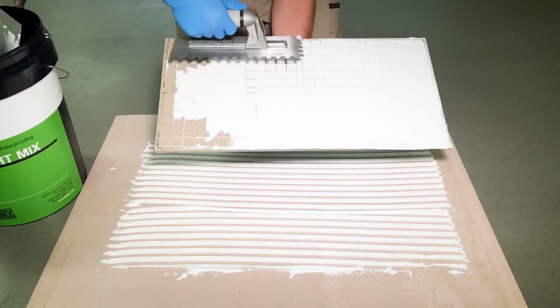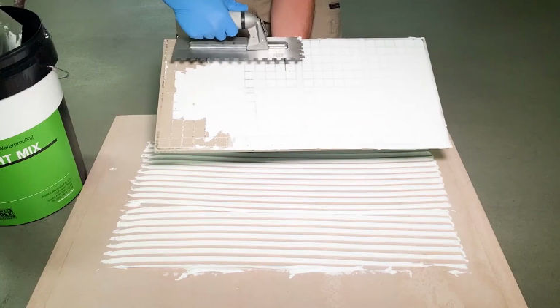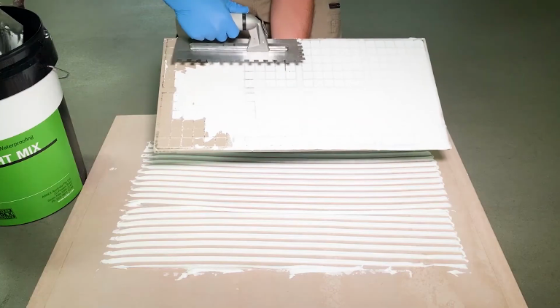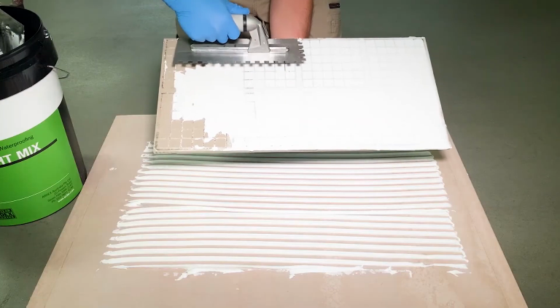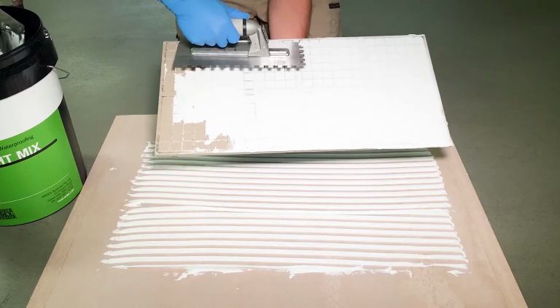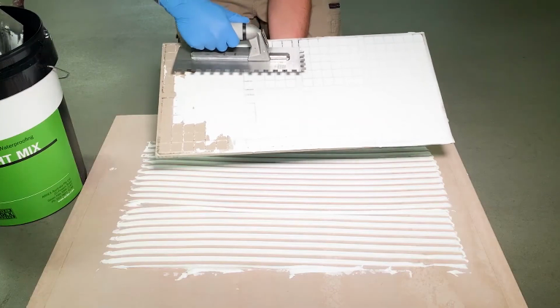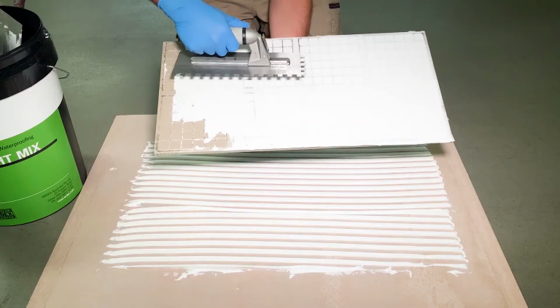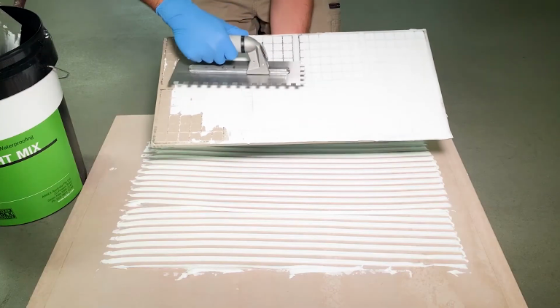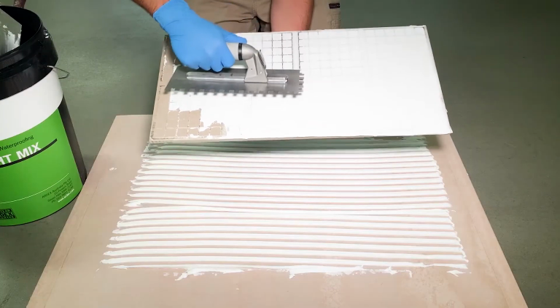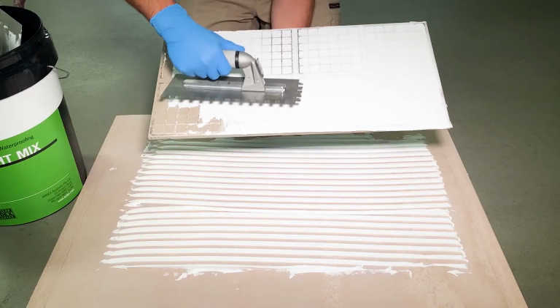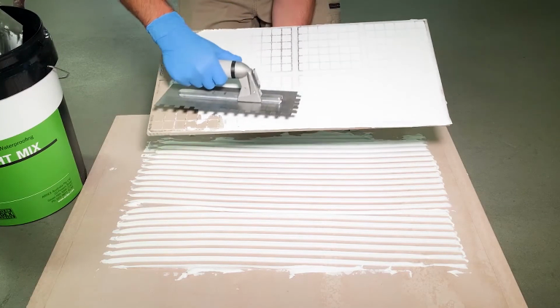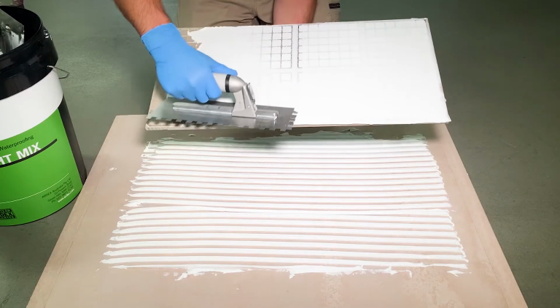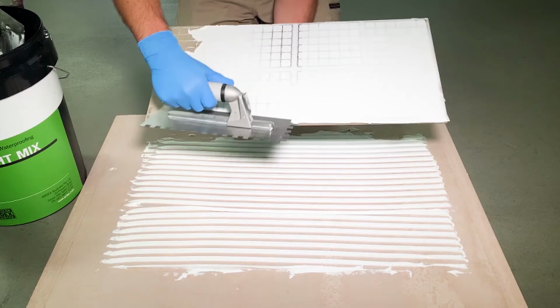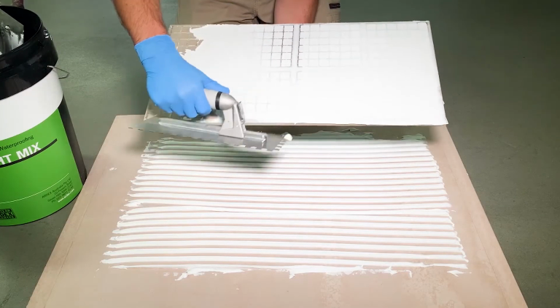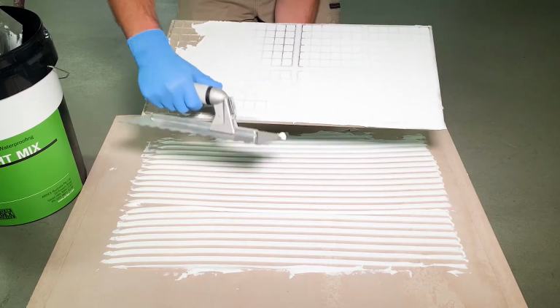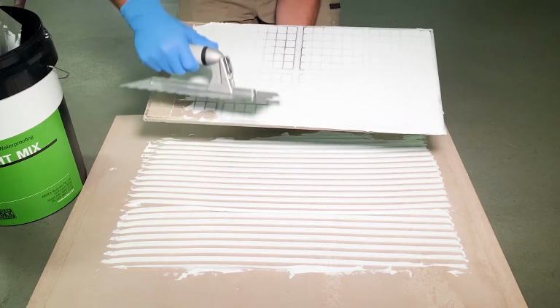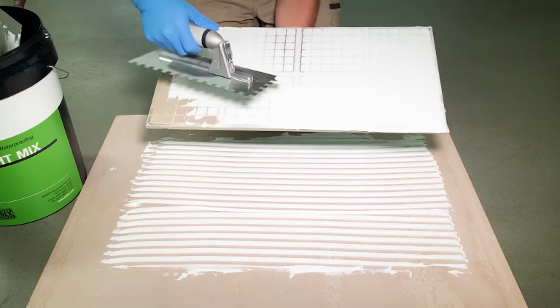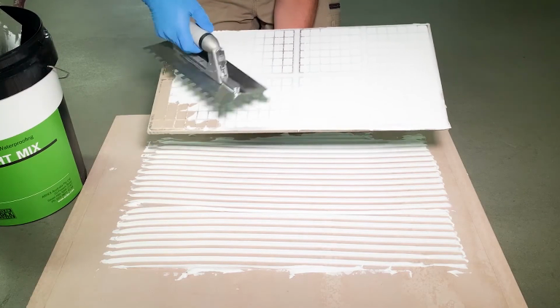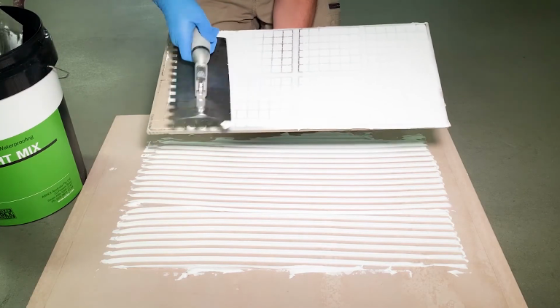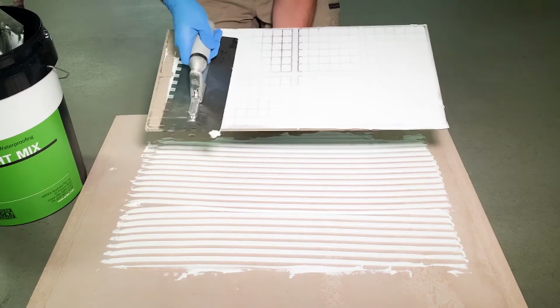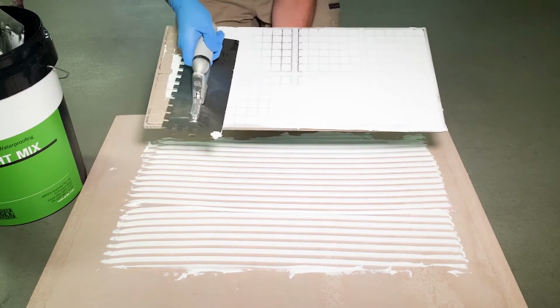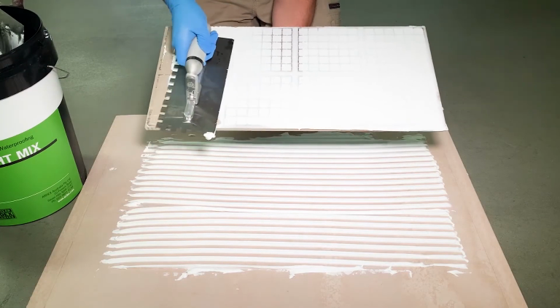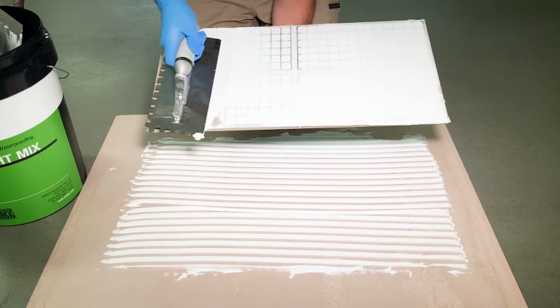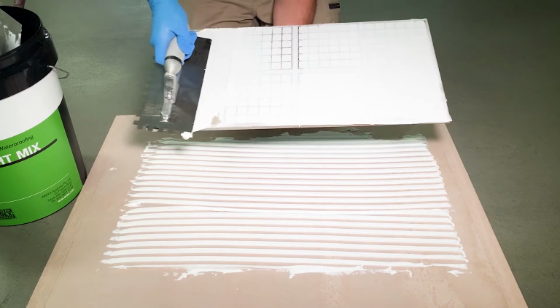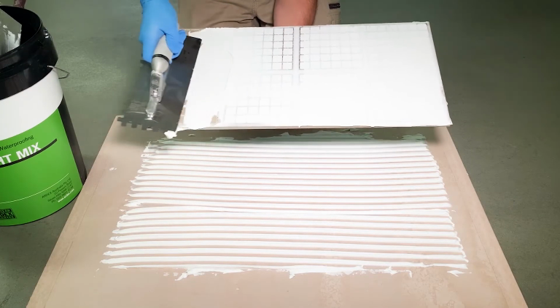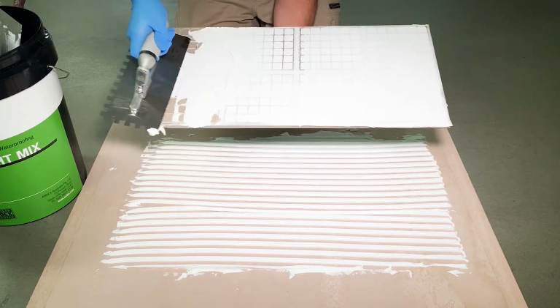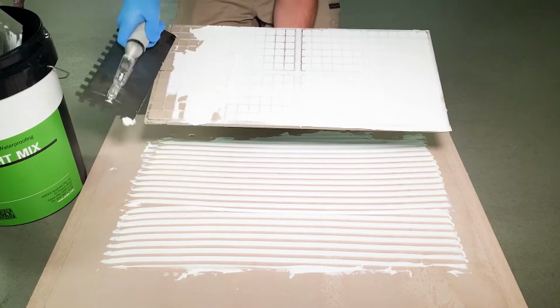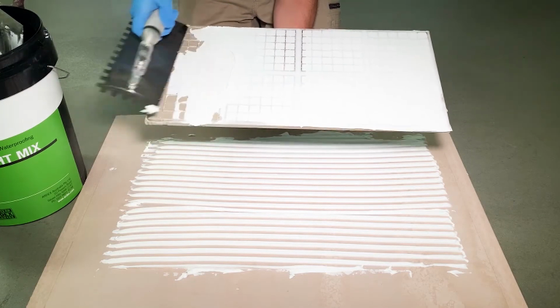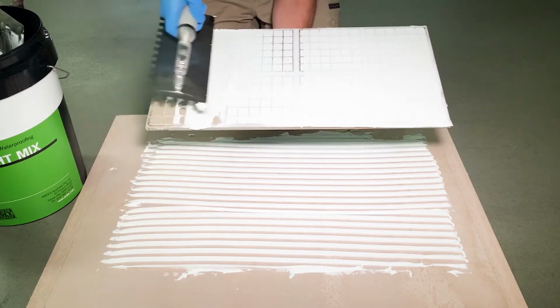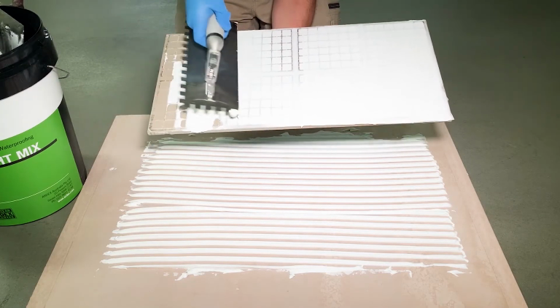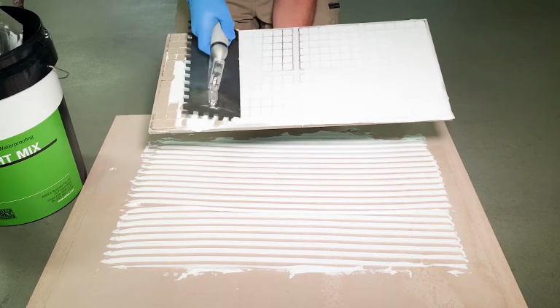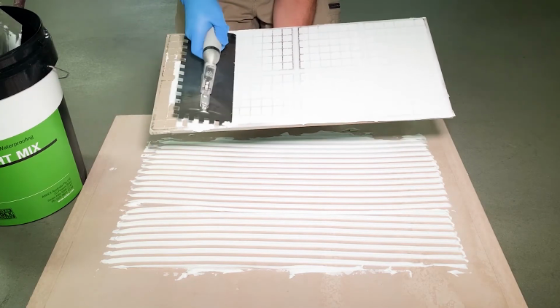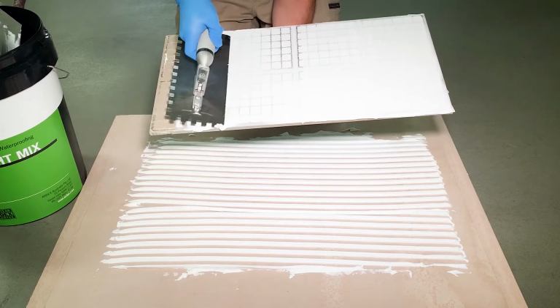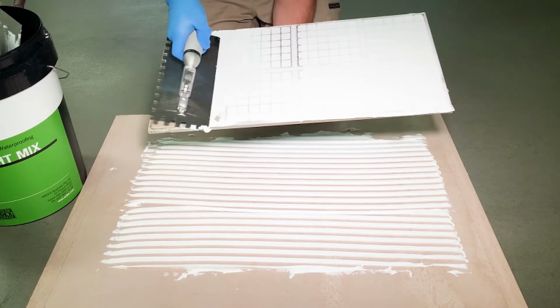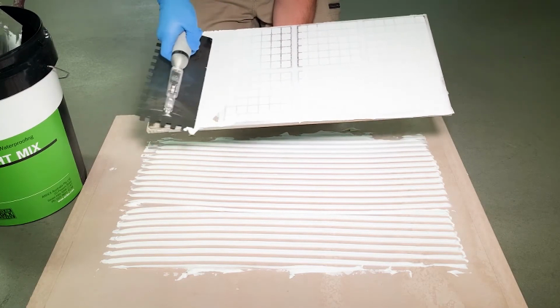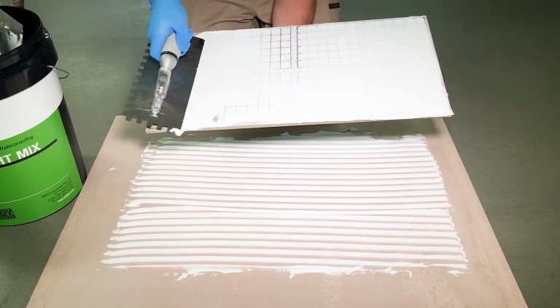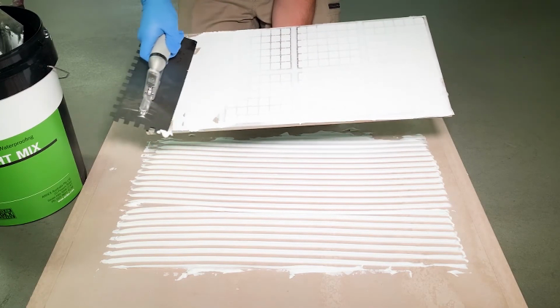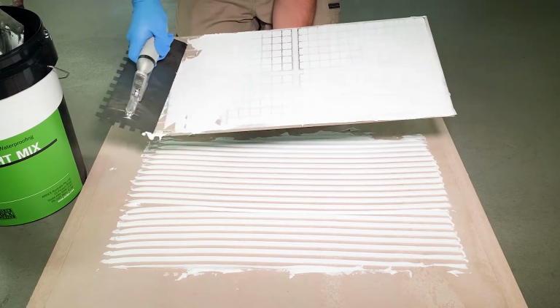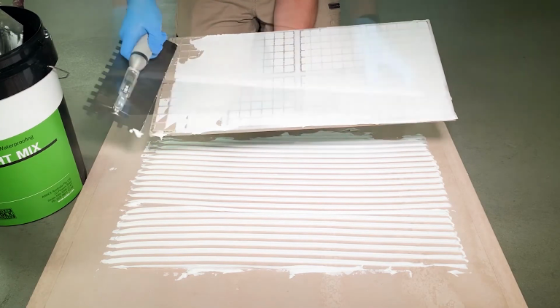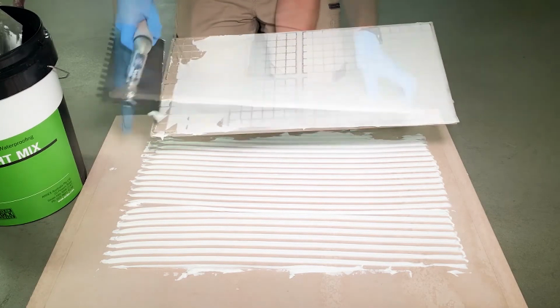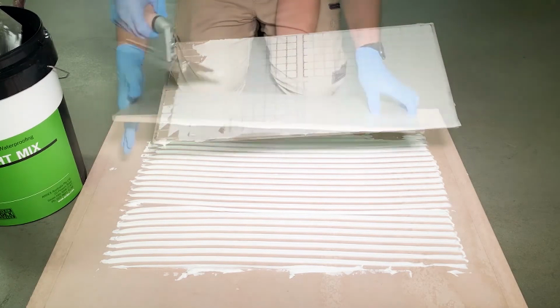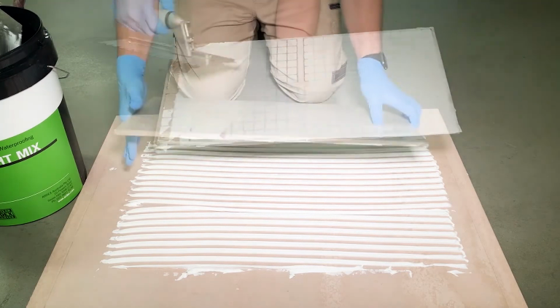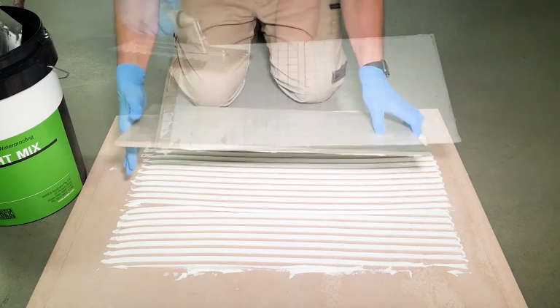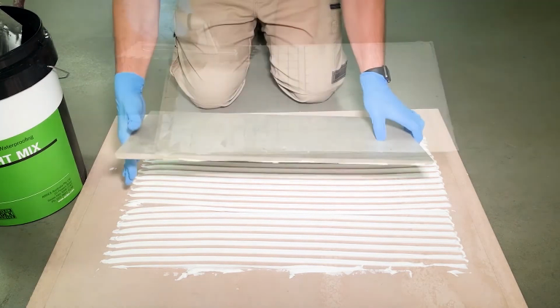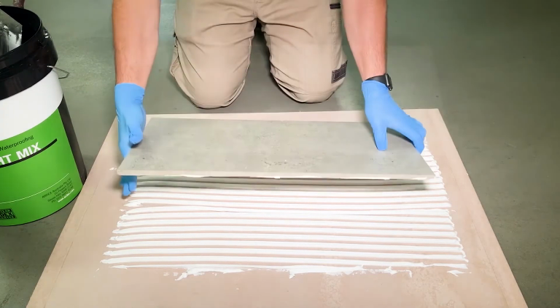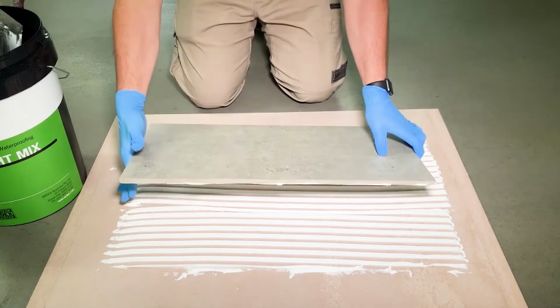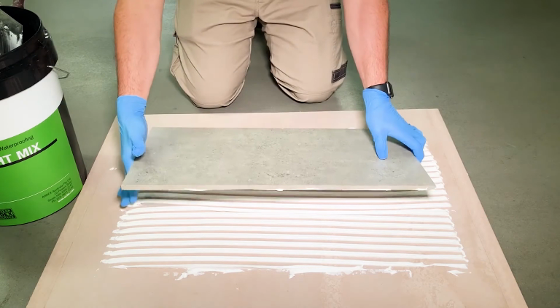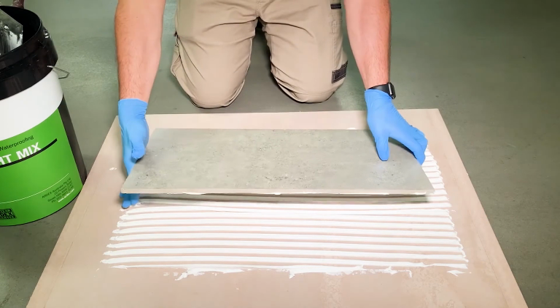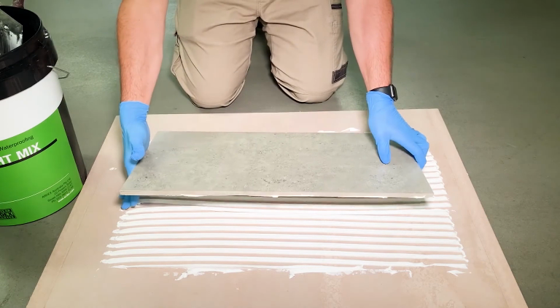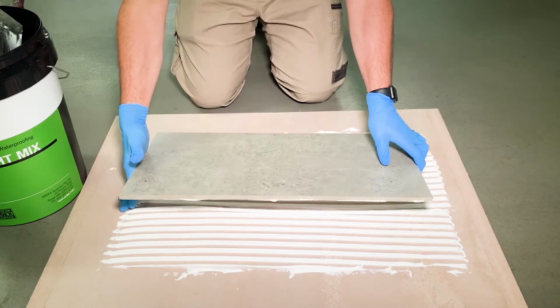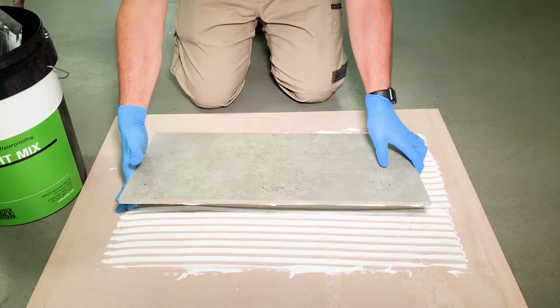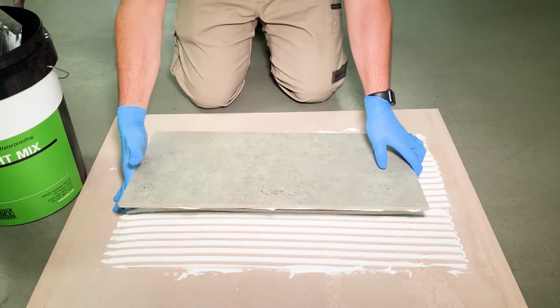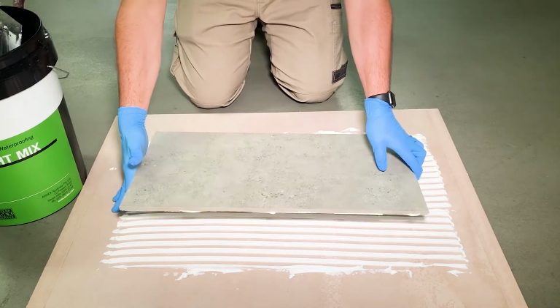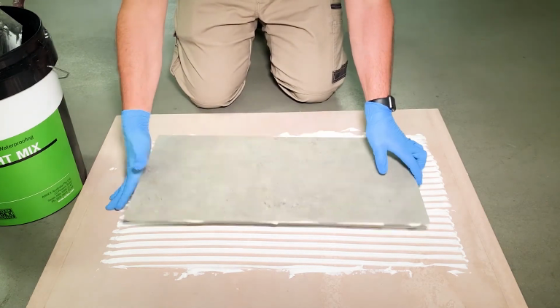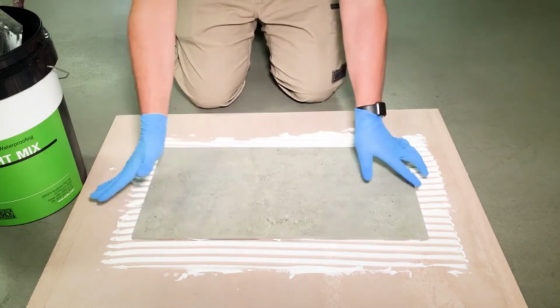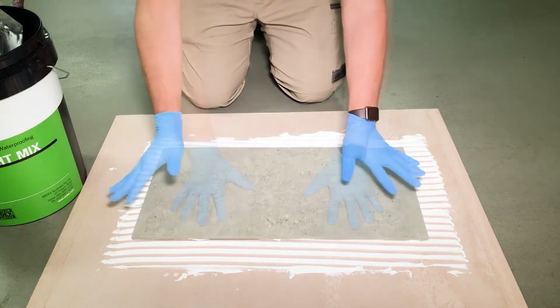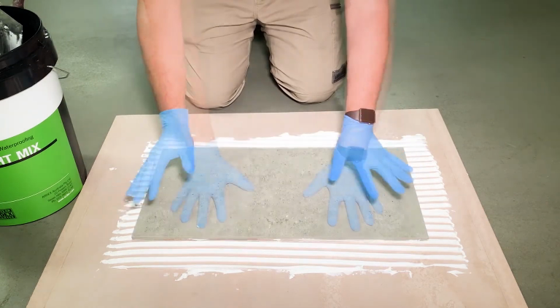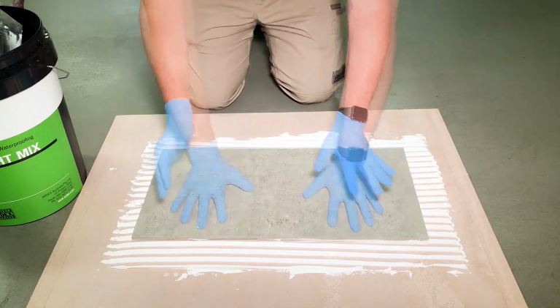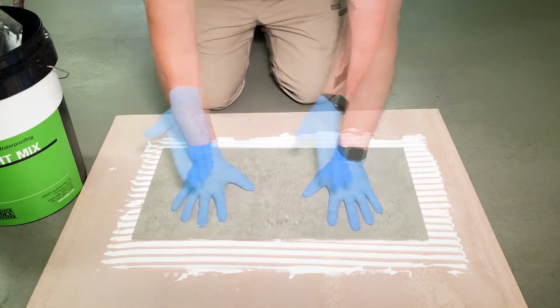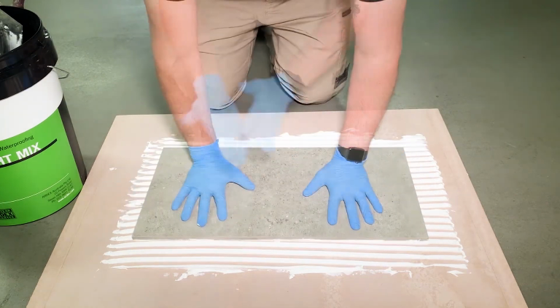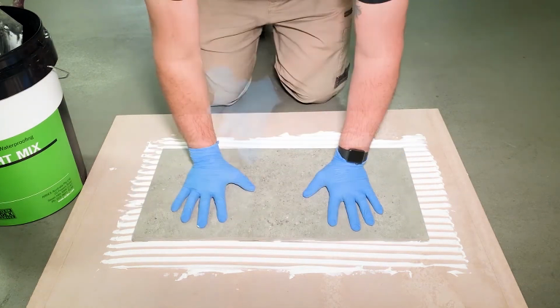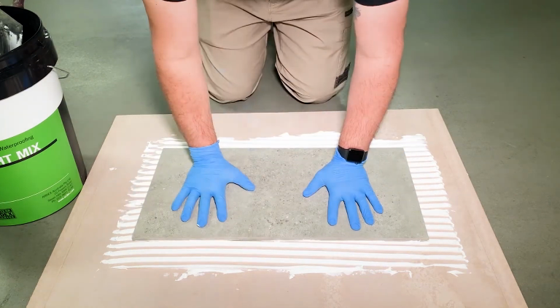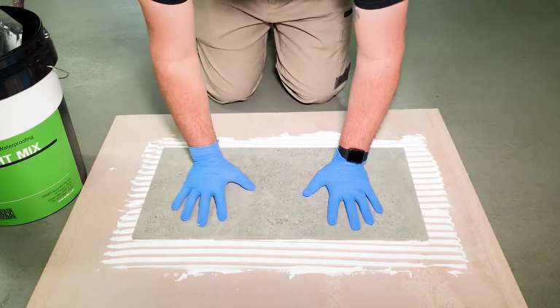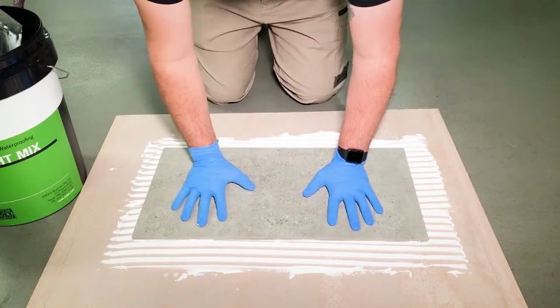The phrase back buttering describes the process in which tile adhesive is applied to the back of the tile using the flat side of the trowel.